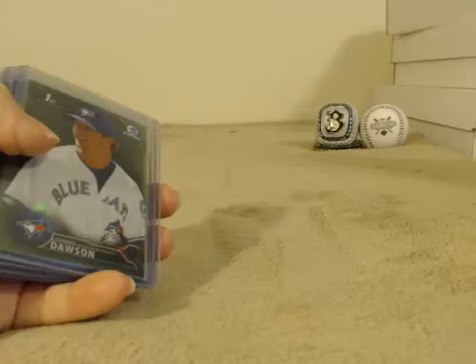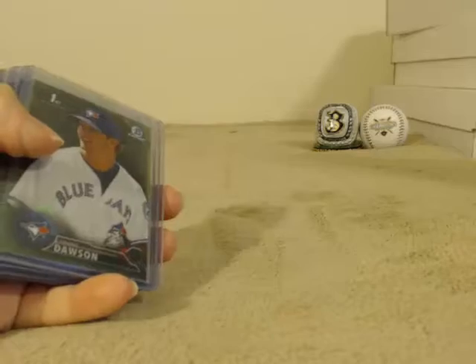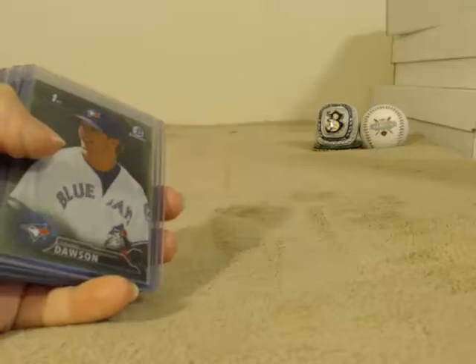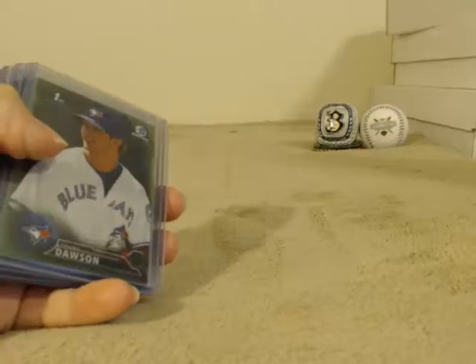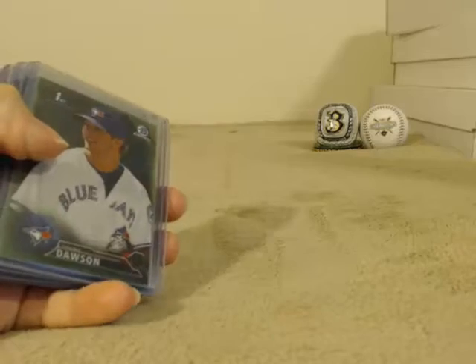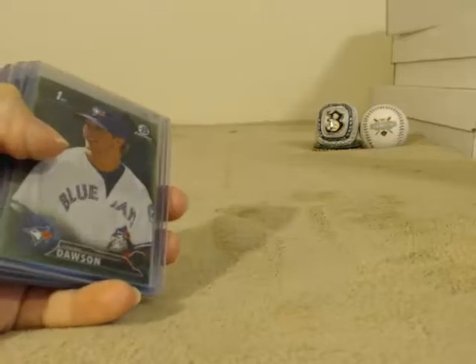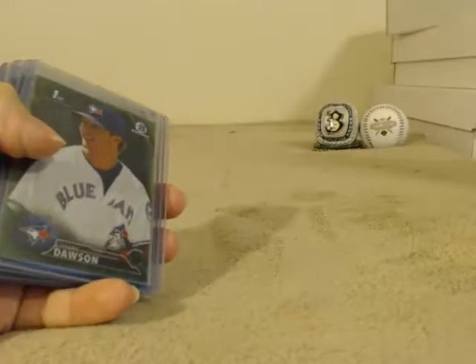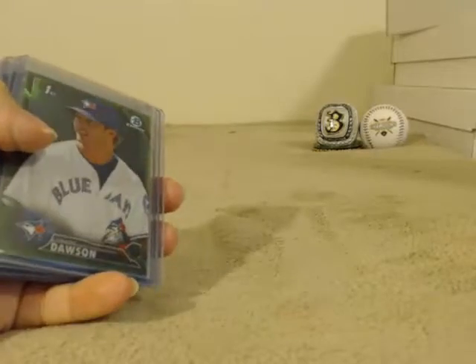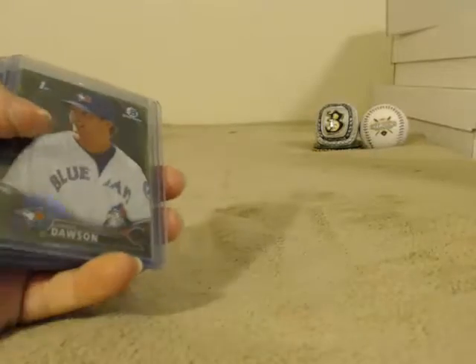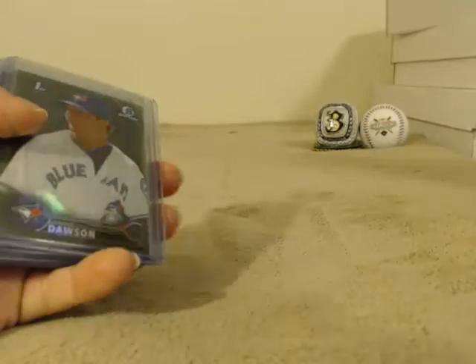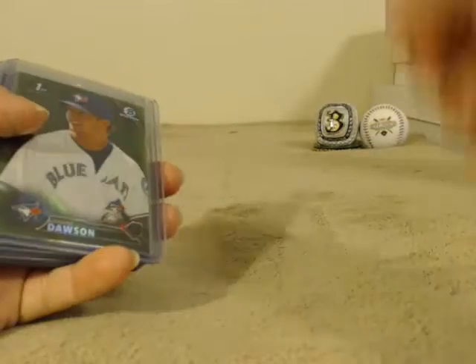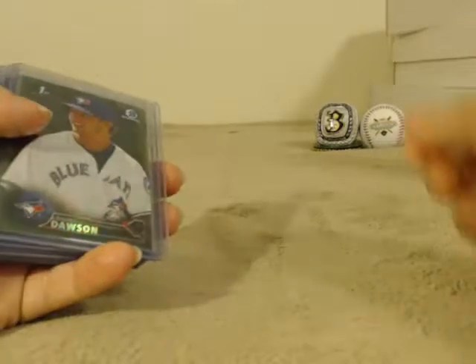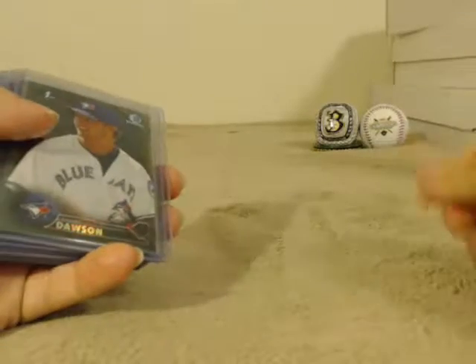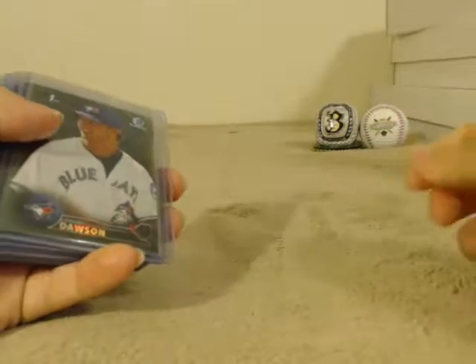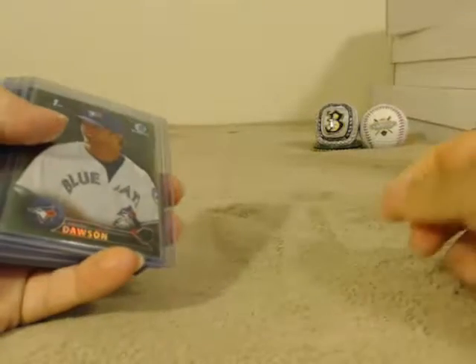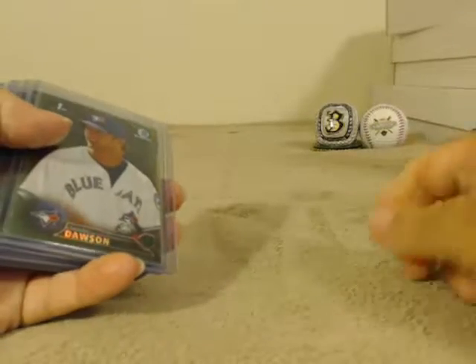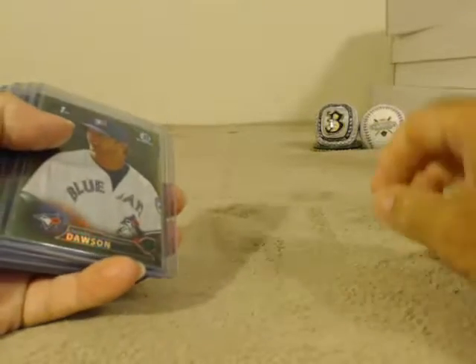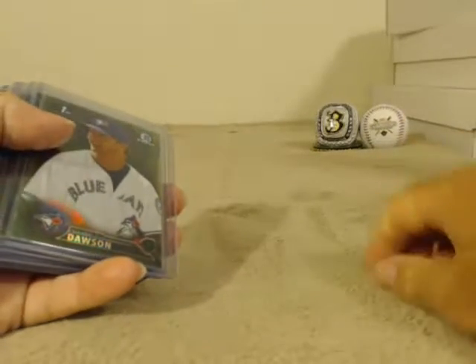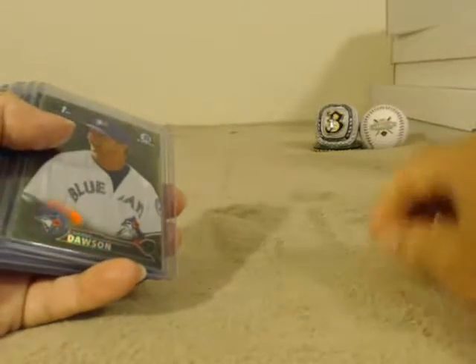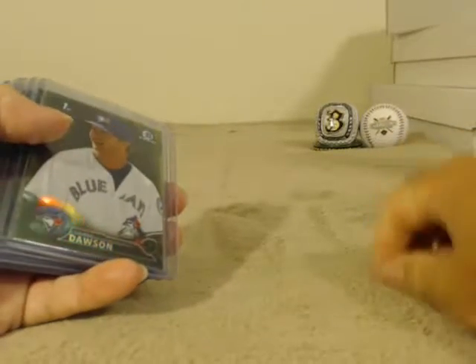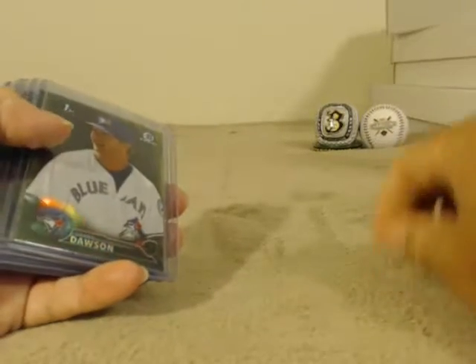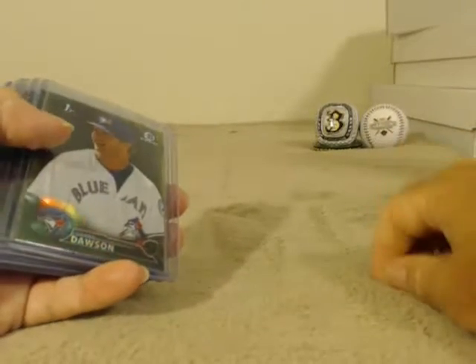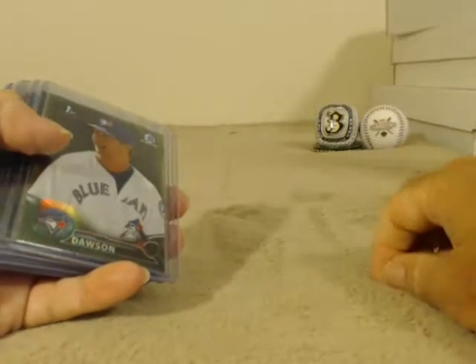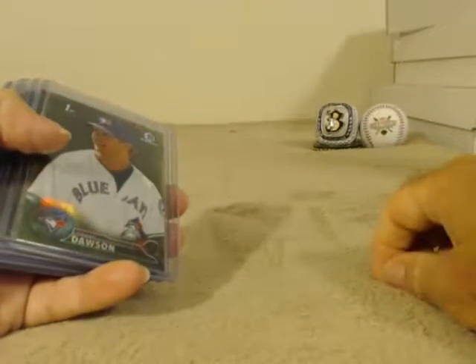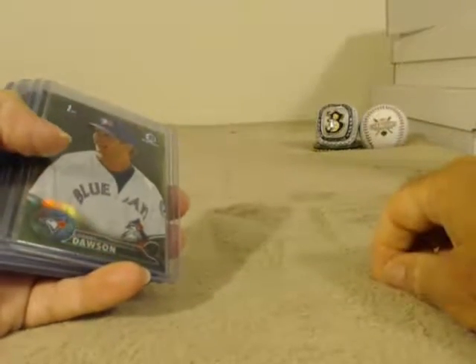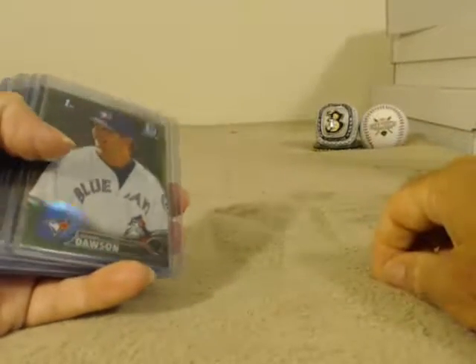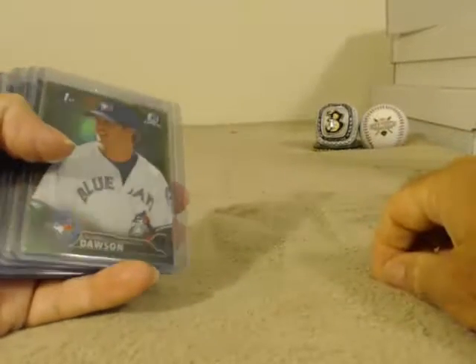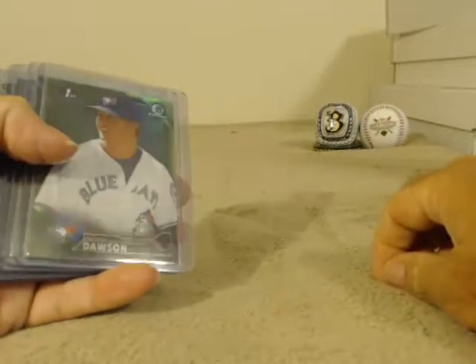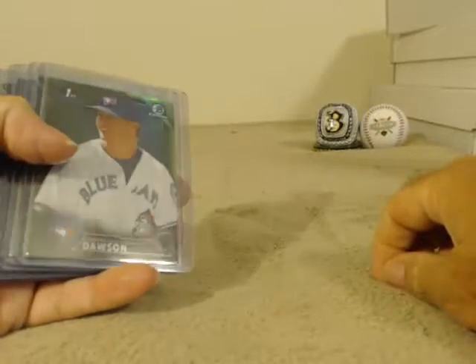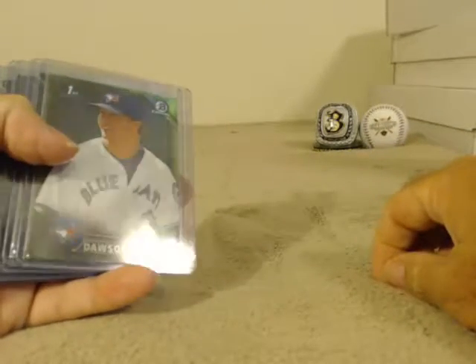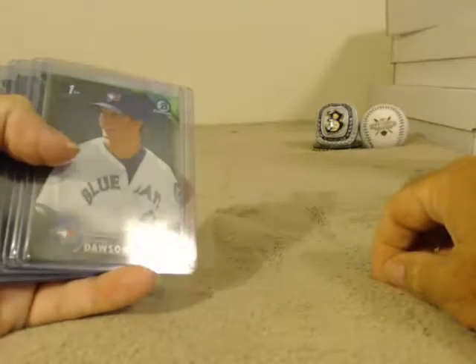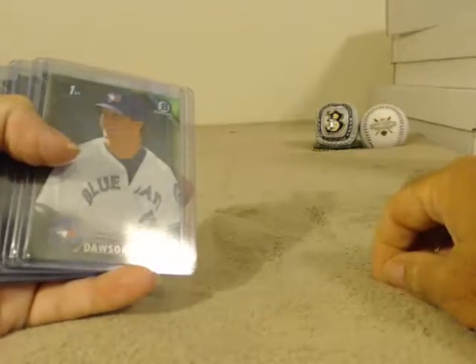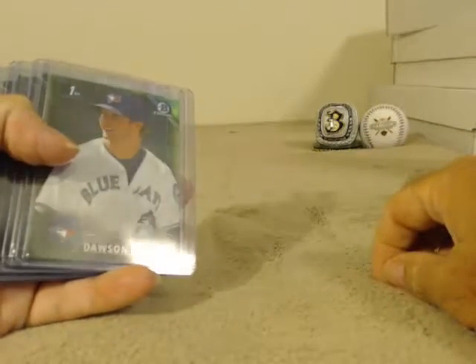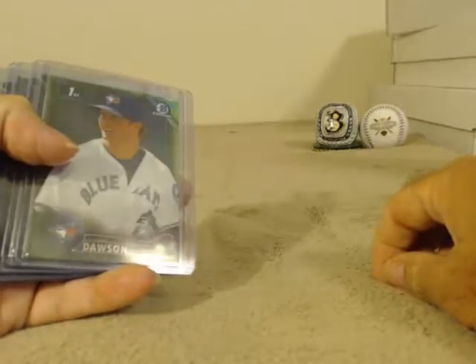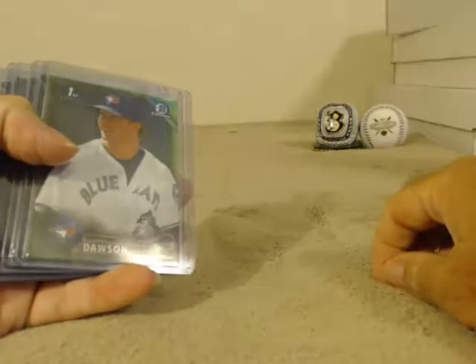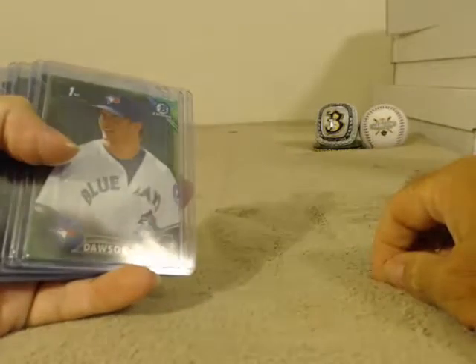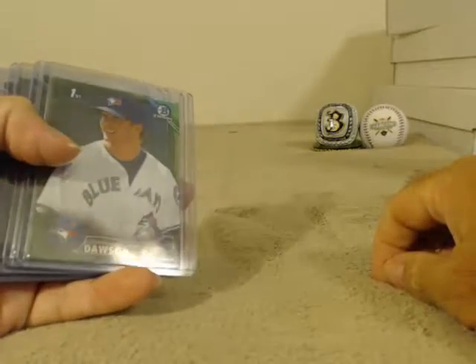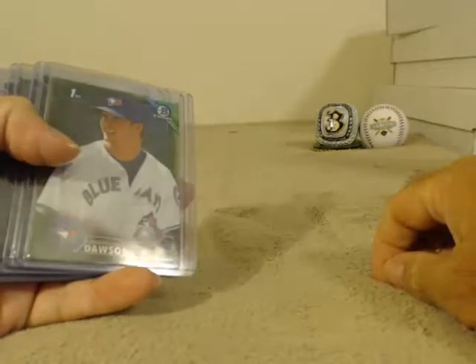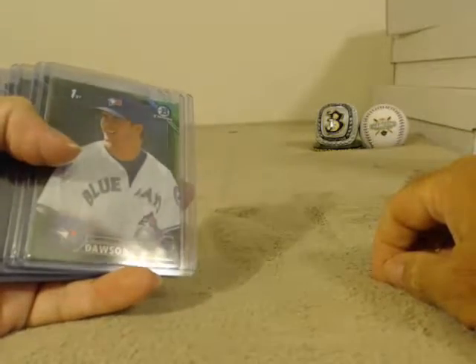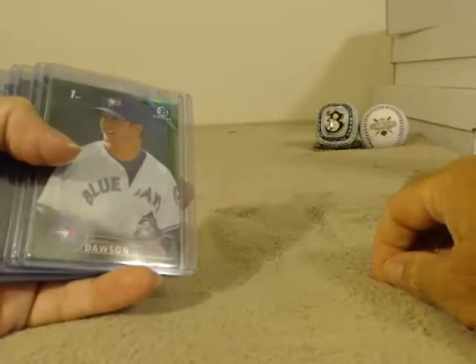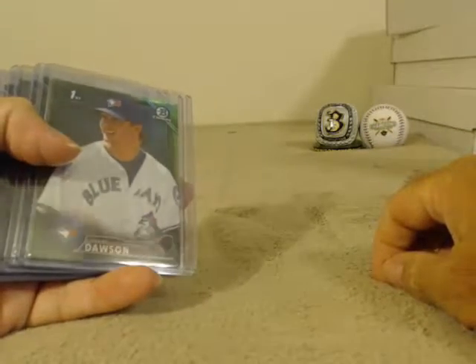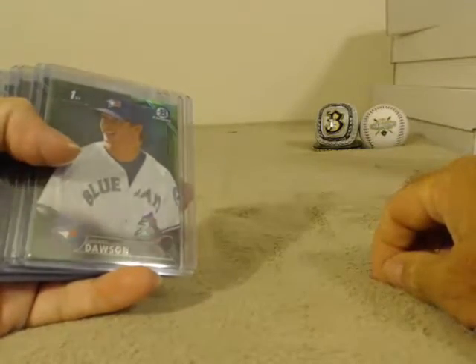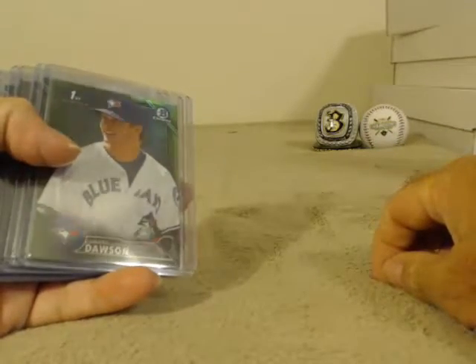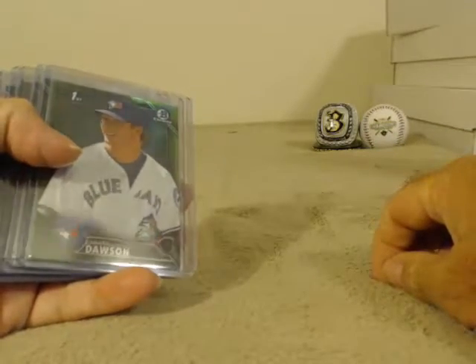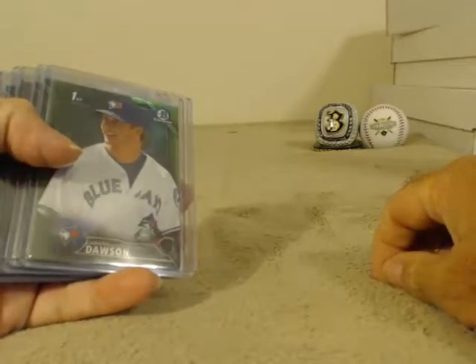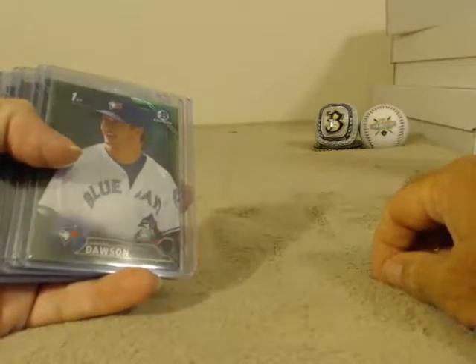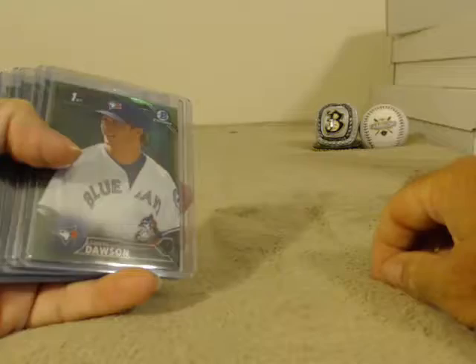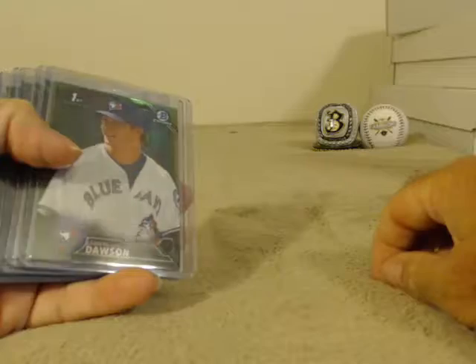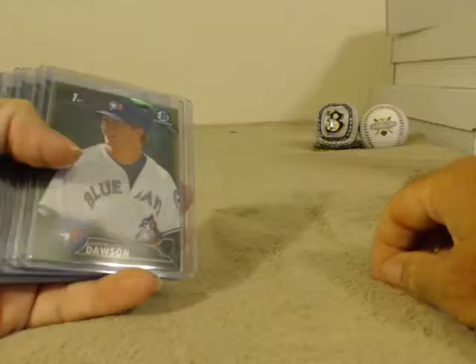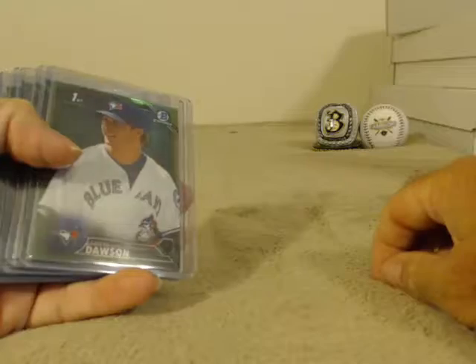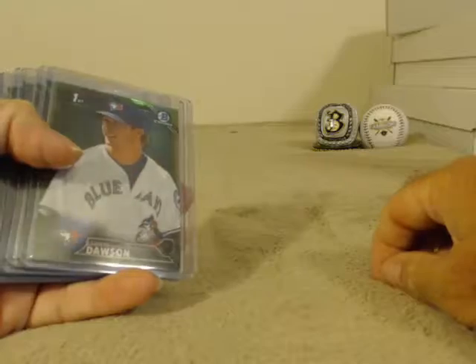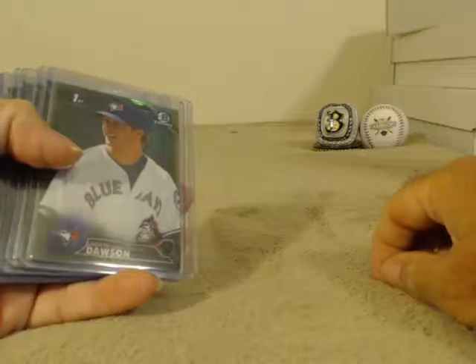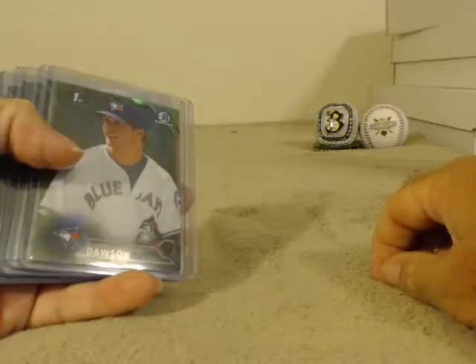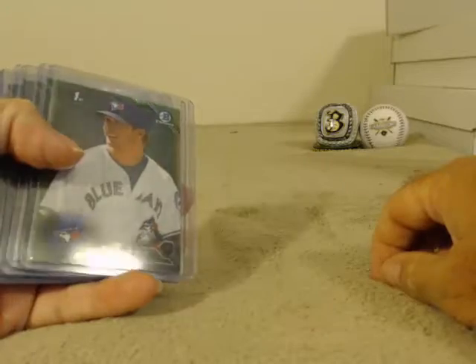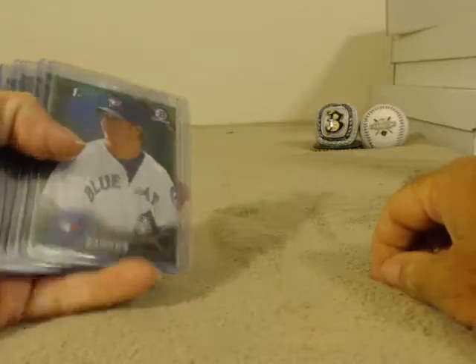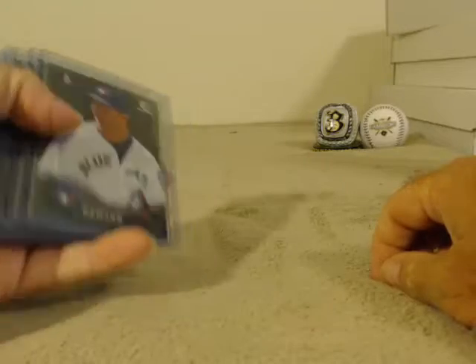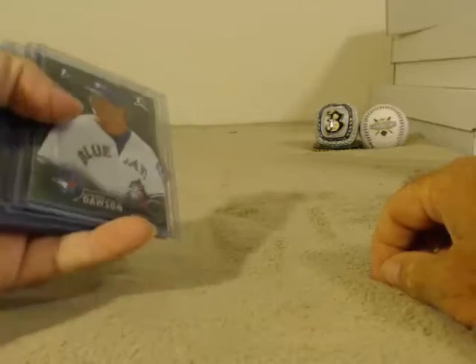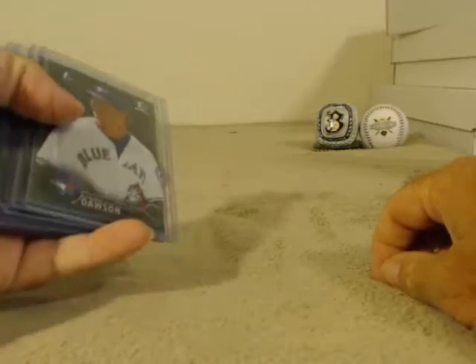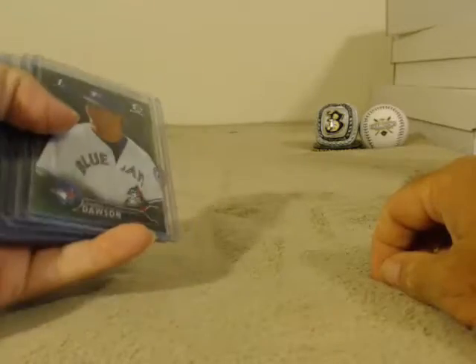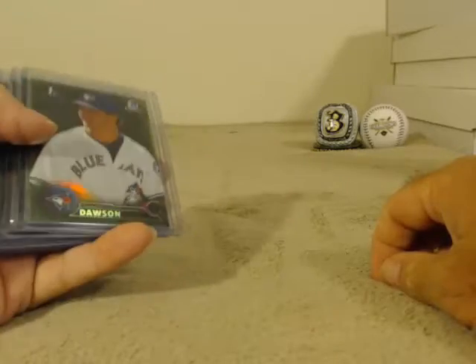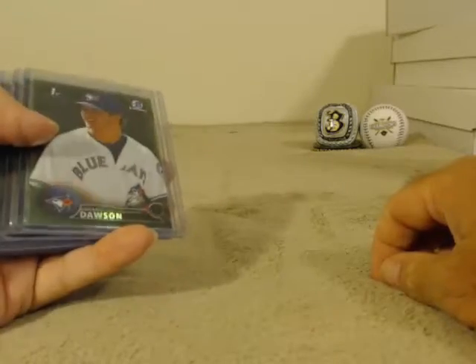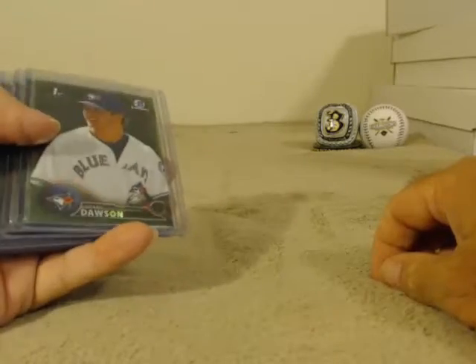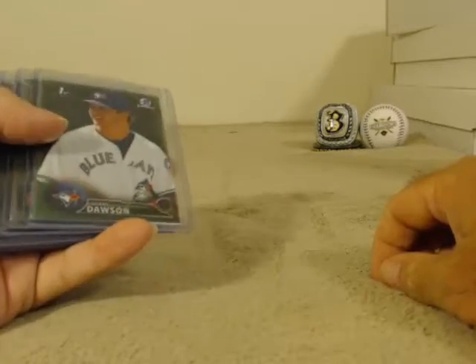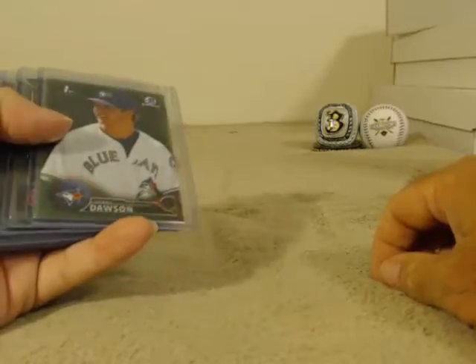Alright guys, this will be the recap for the 2016 Bowman Chrome Hobby Case on 7-Eleven.